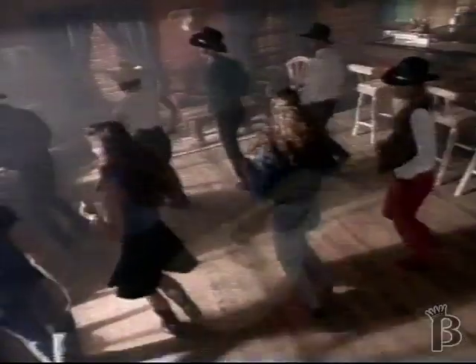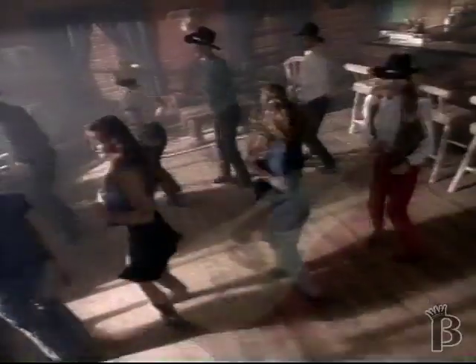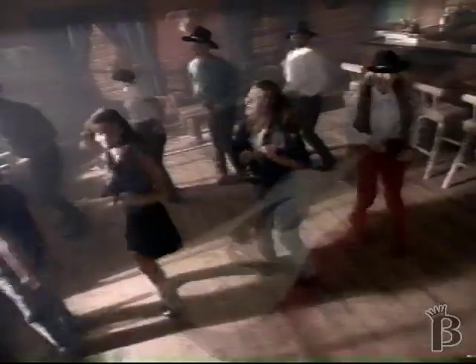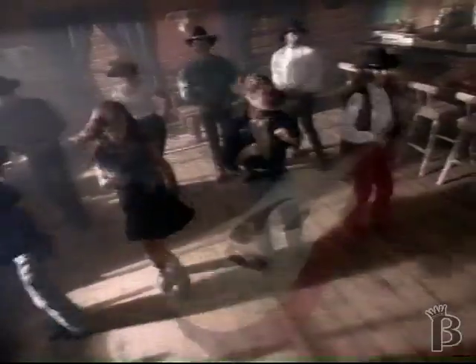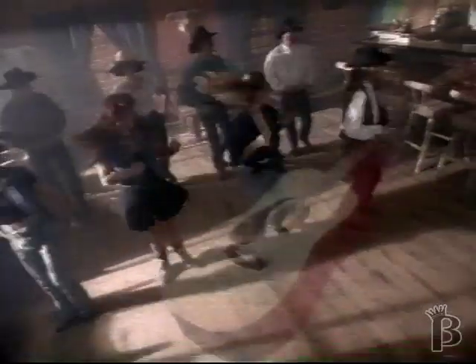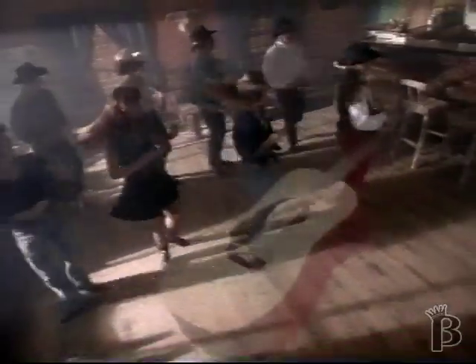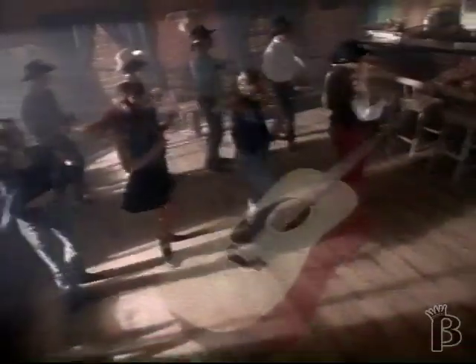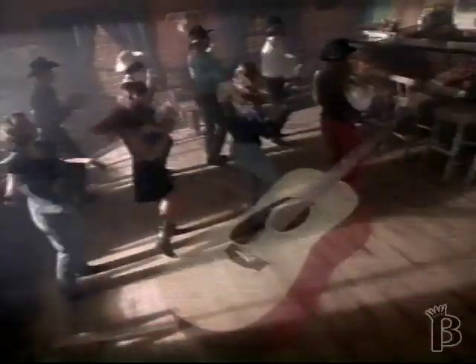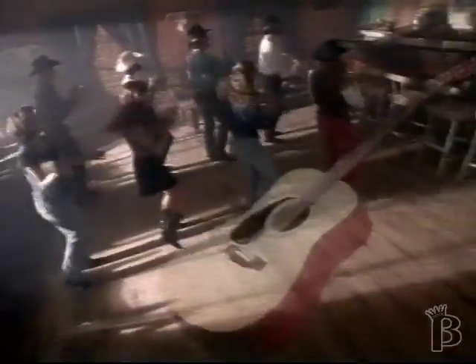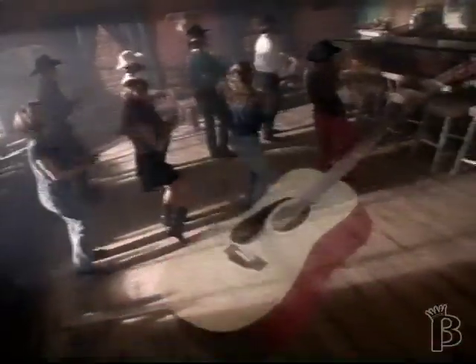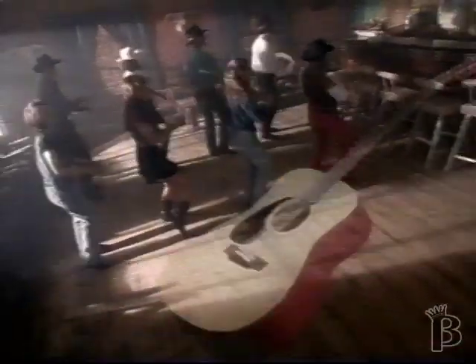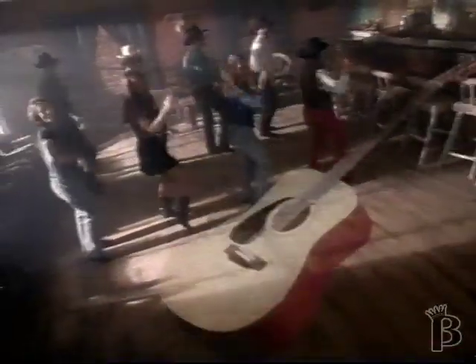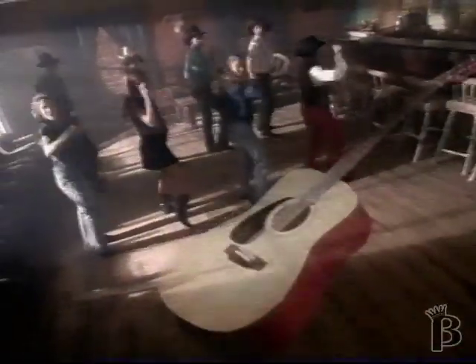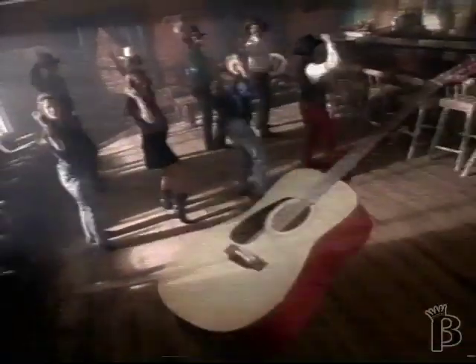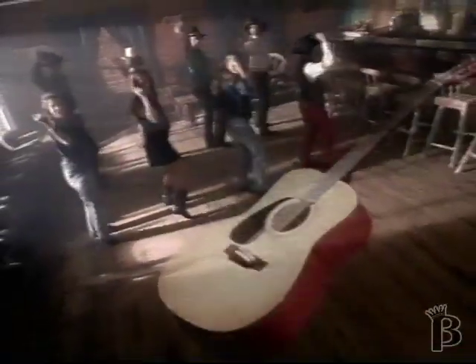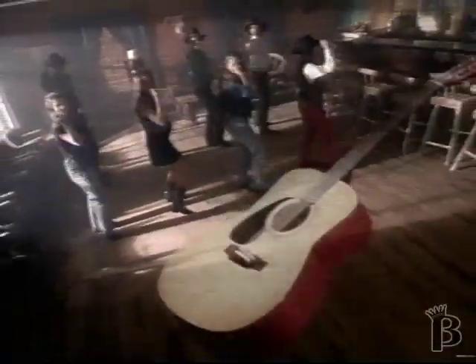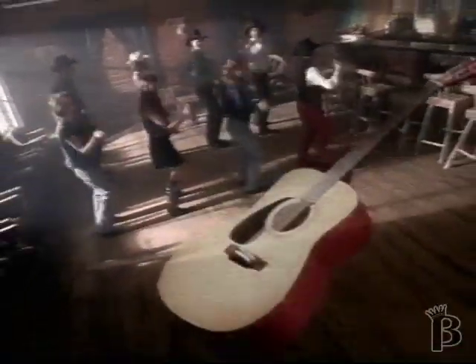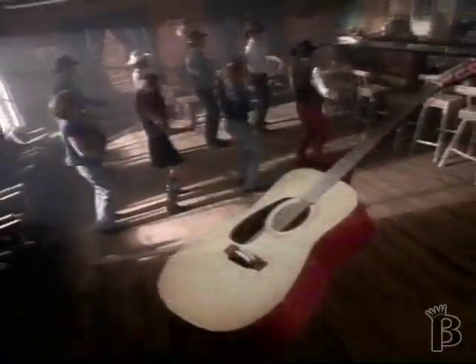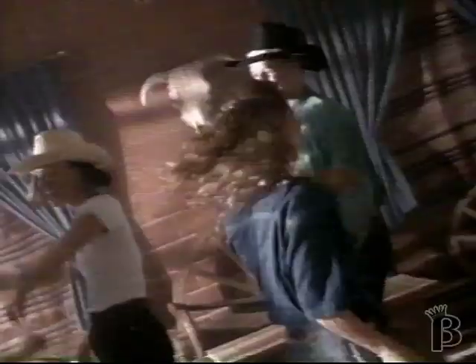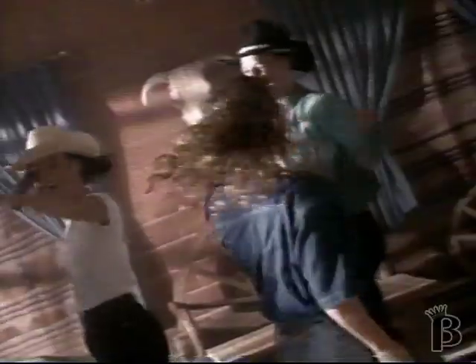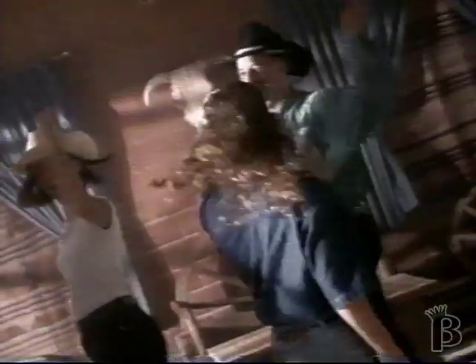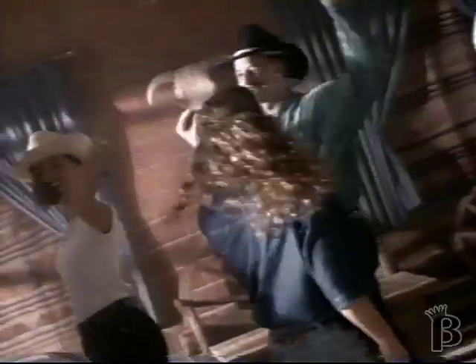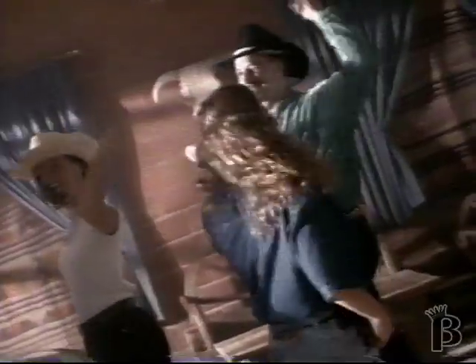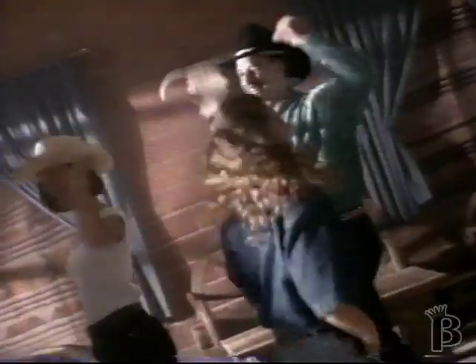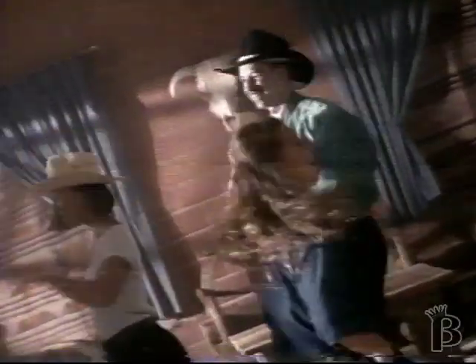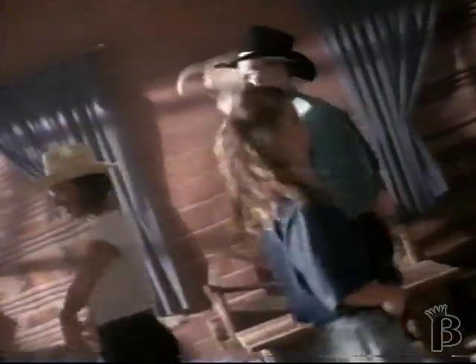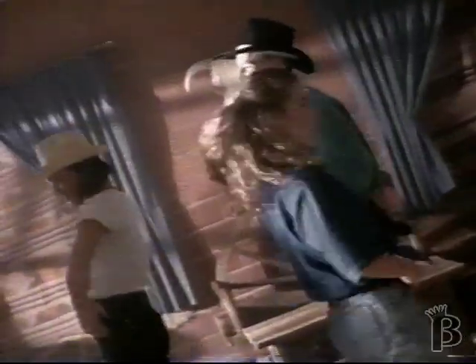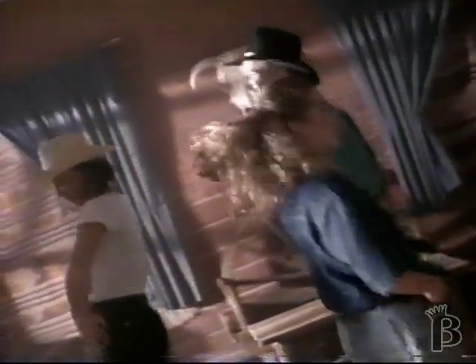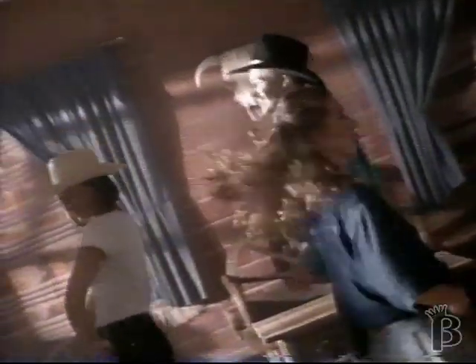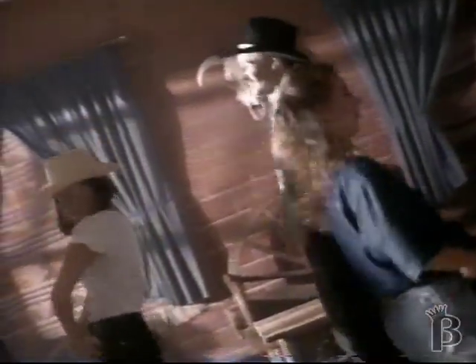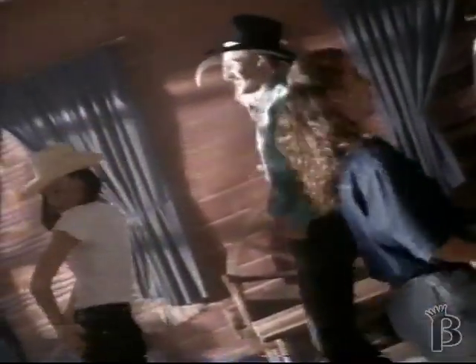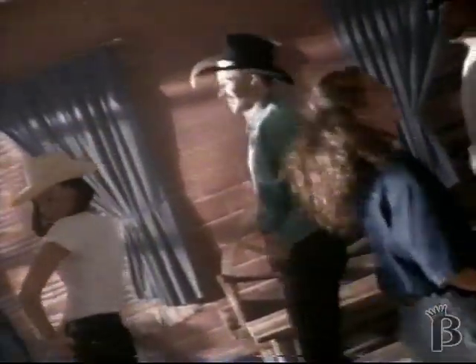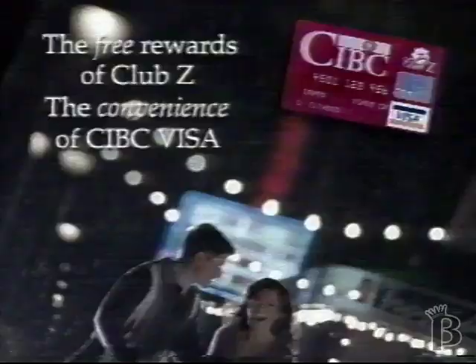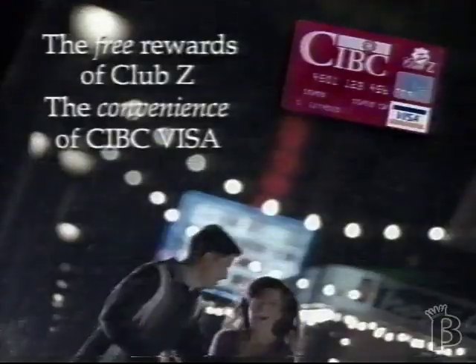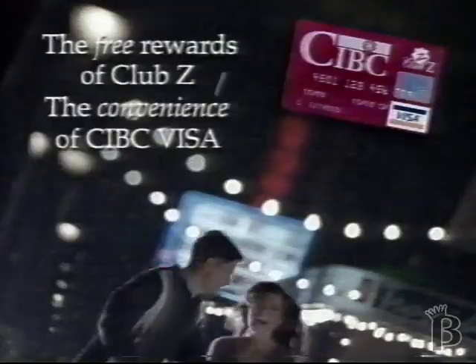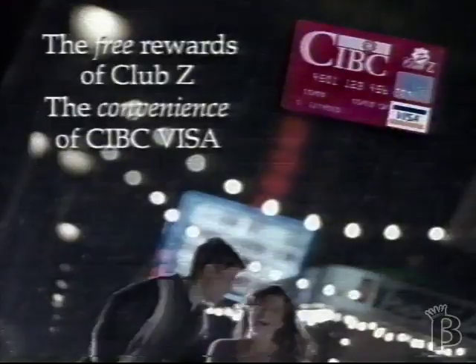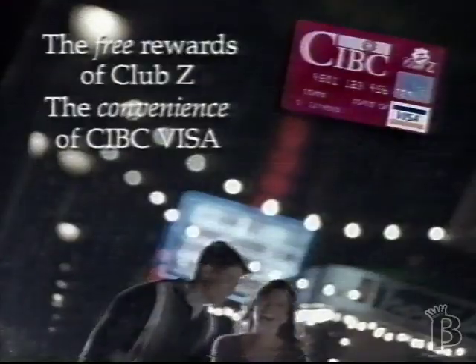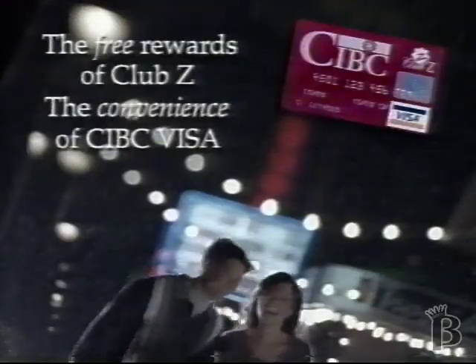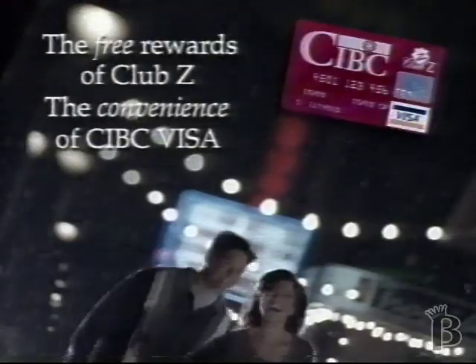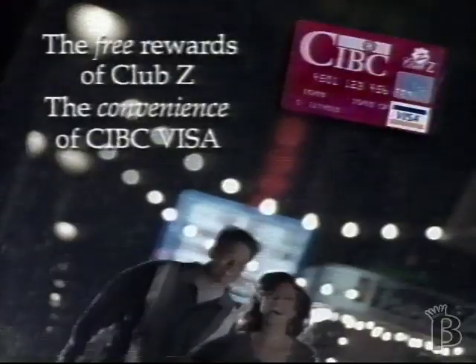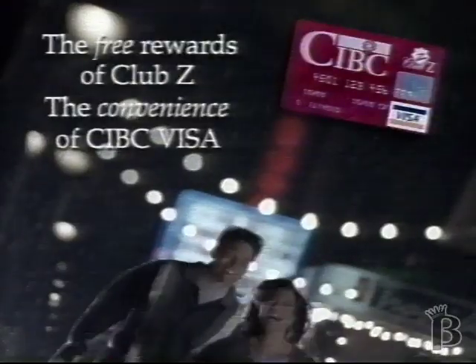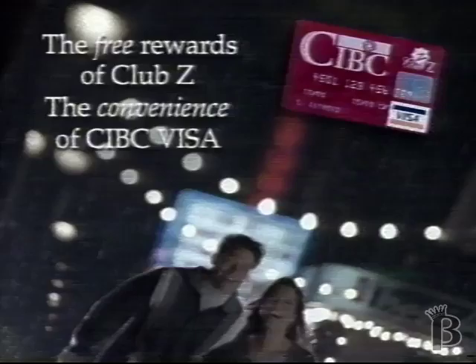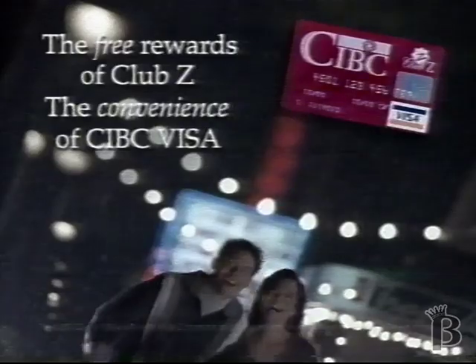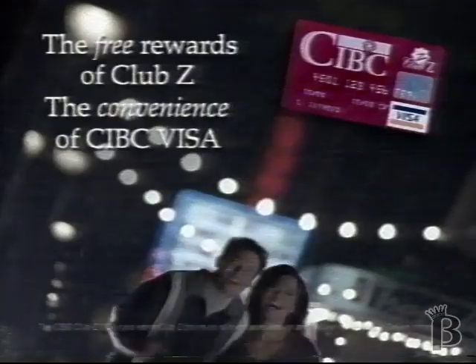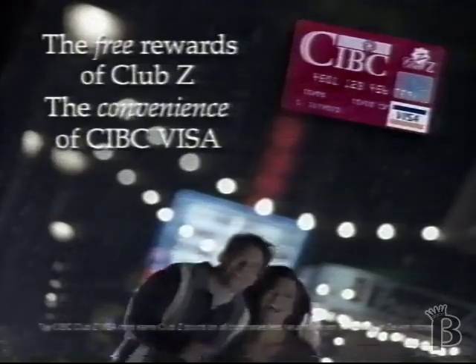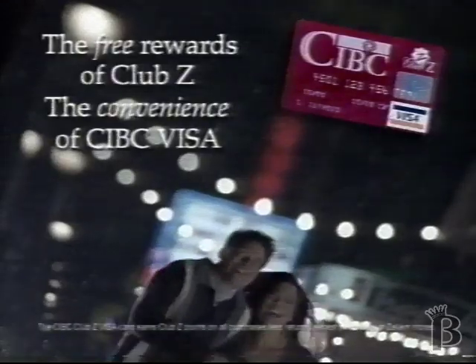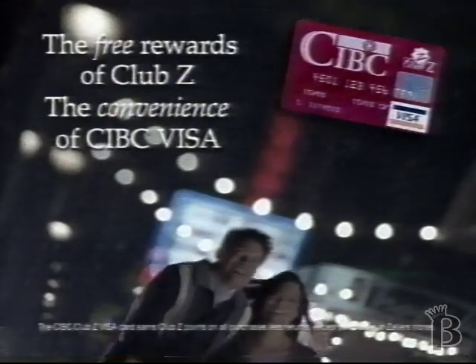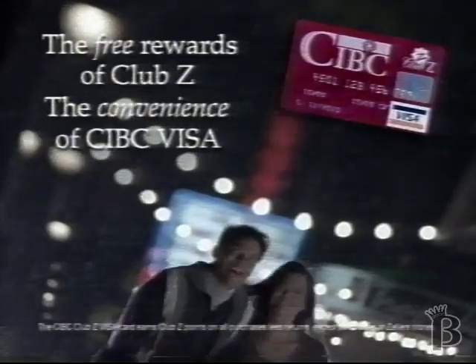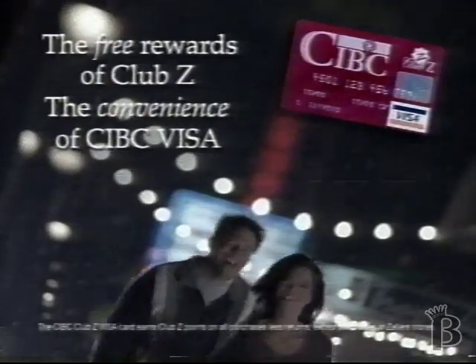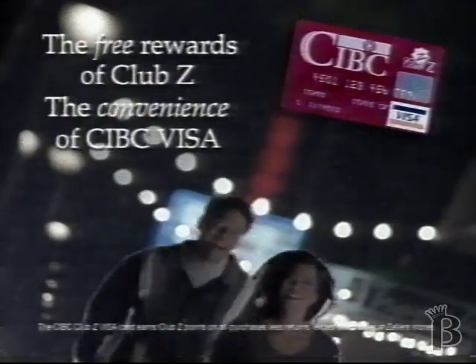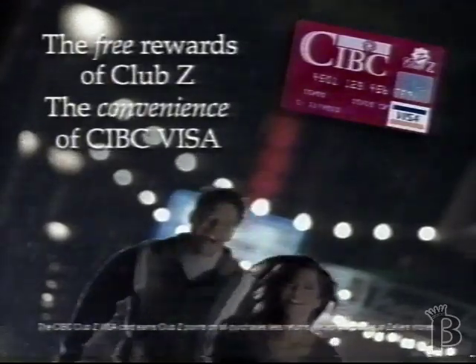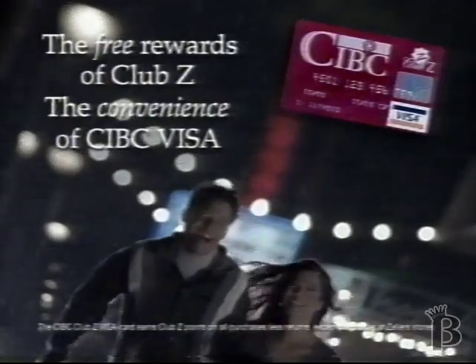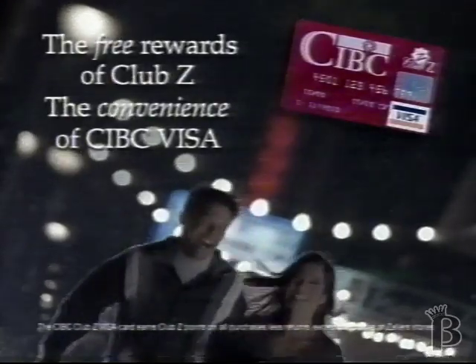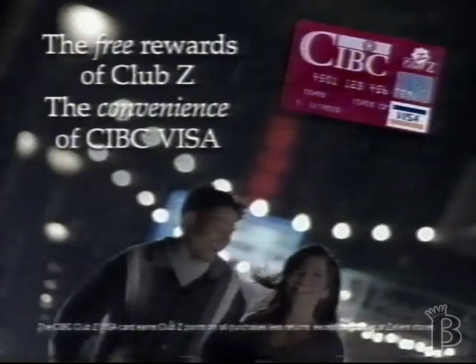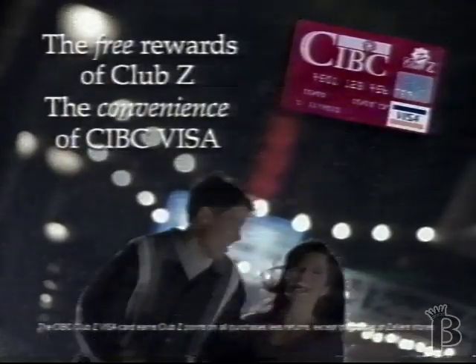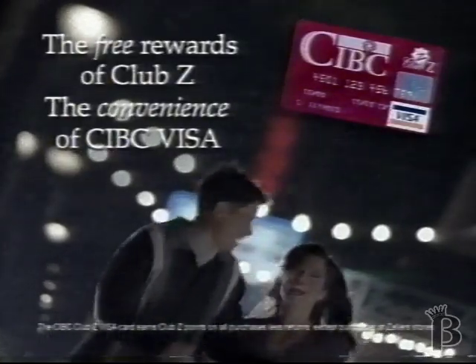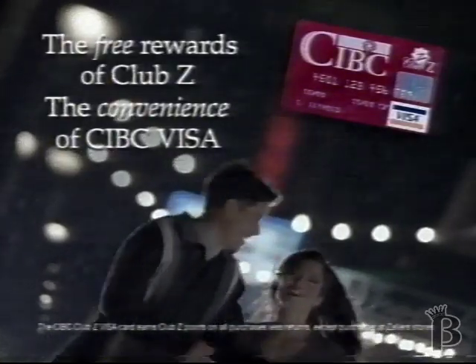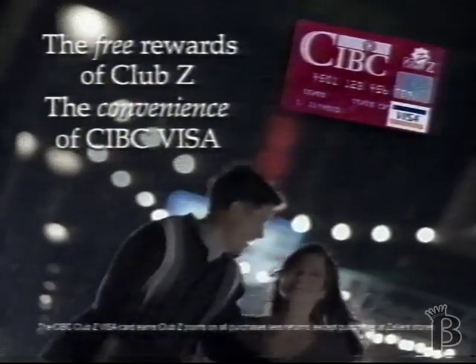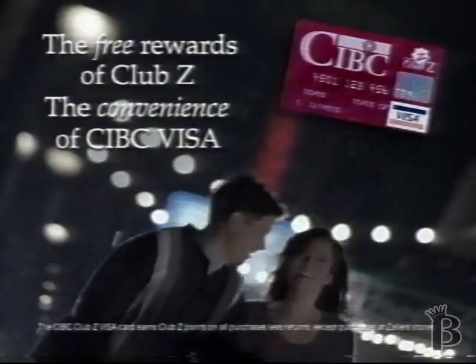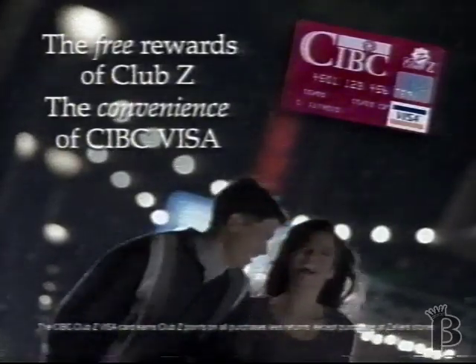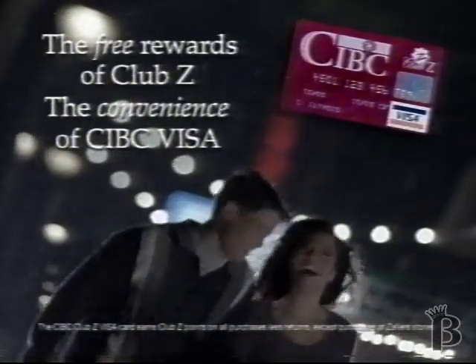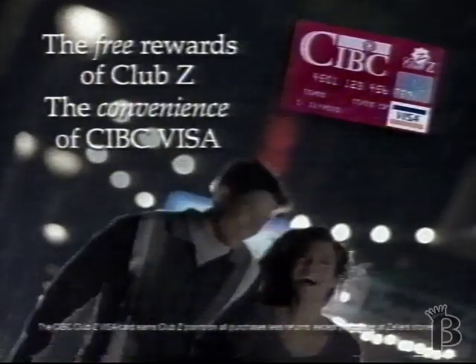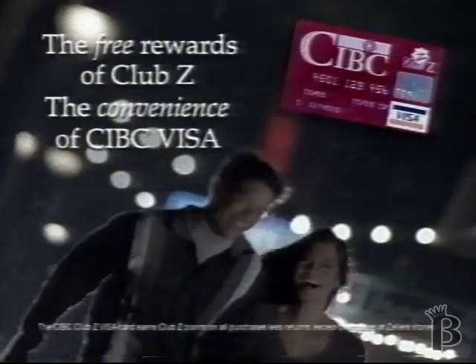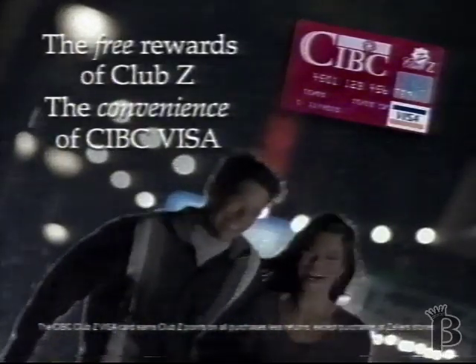CIBC Club Zed Visa — the free rewards of Club Zed, the convenience of CIBC Visa.